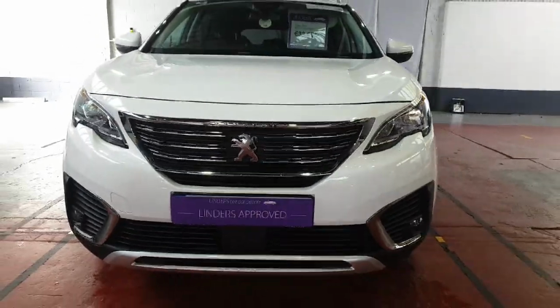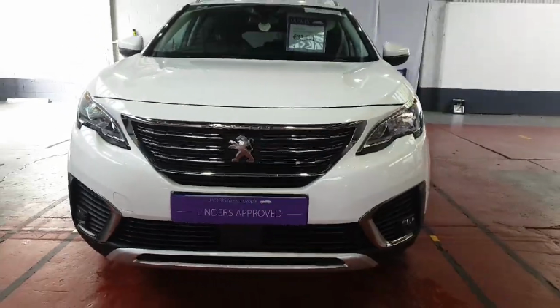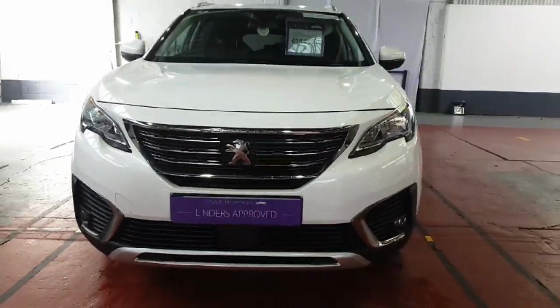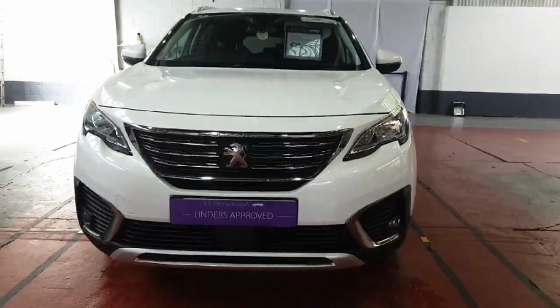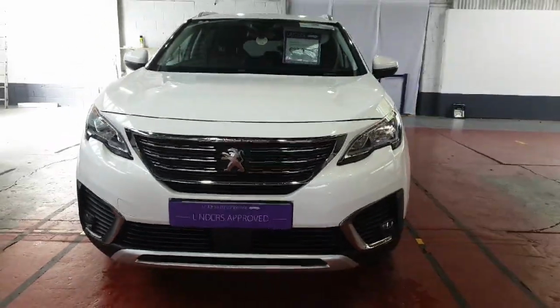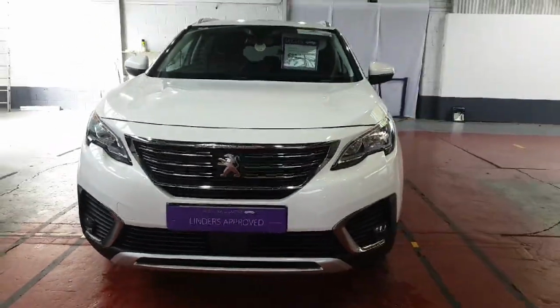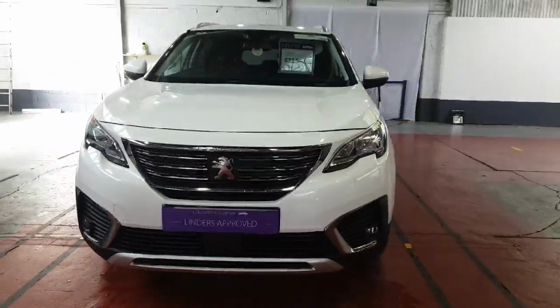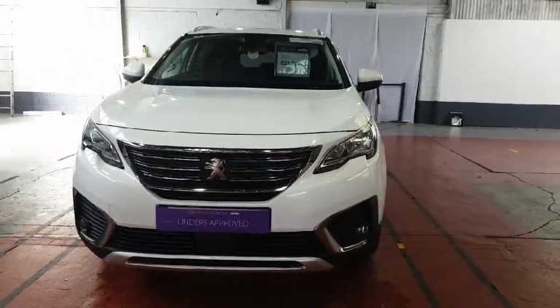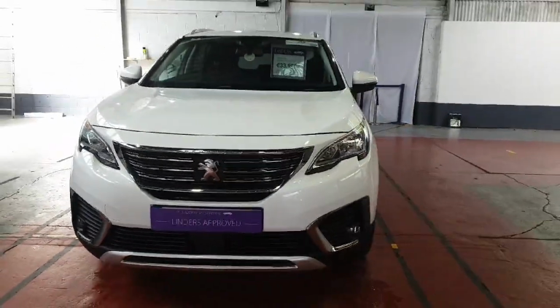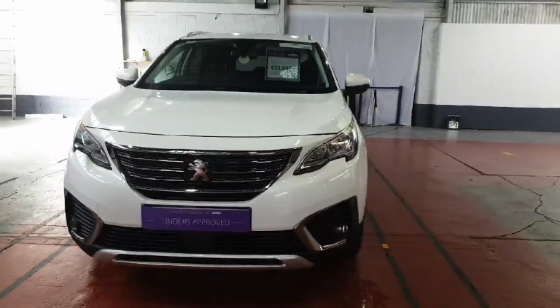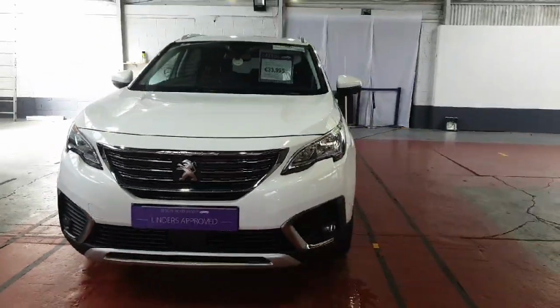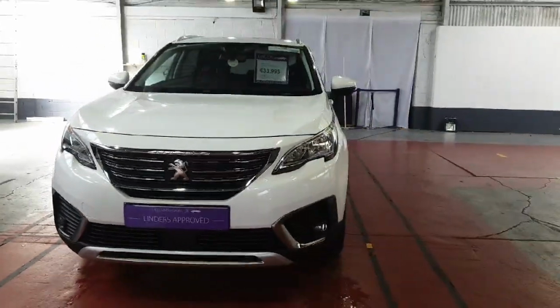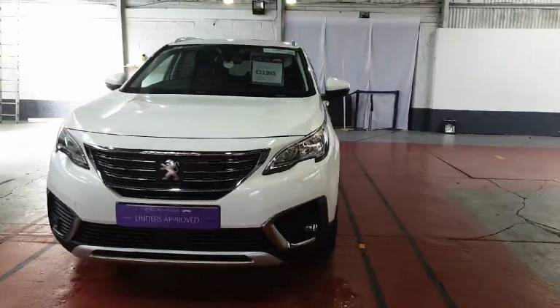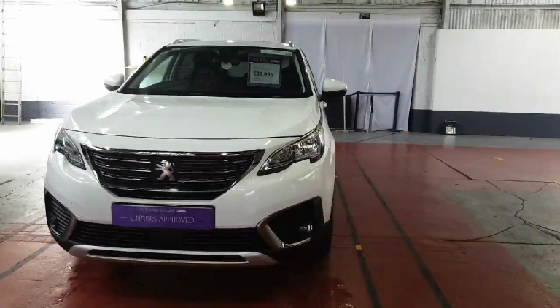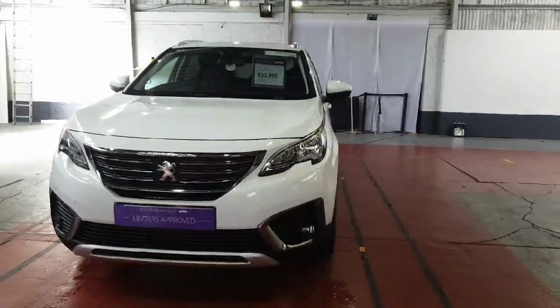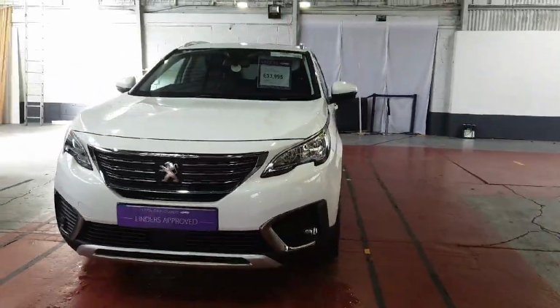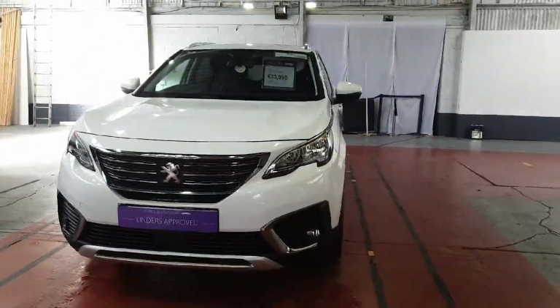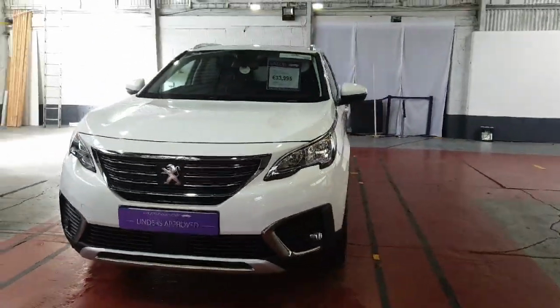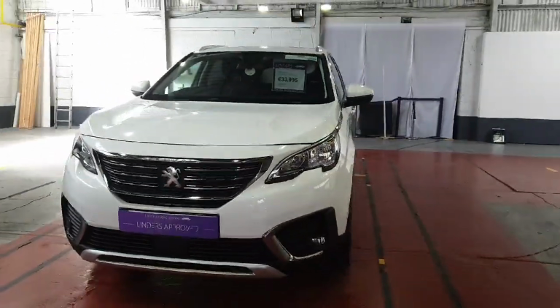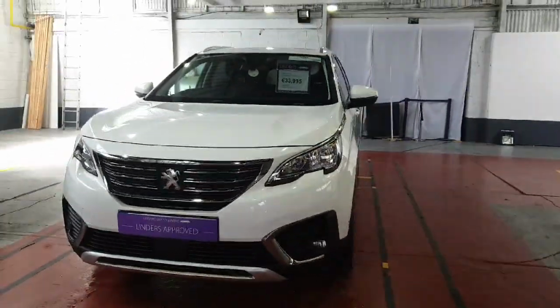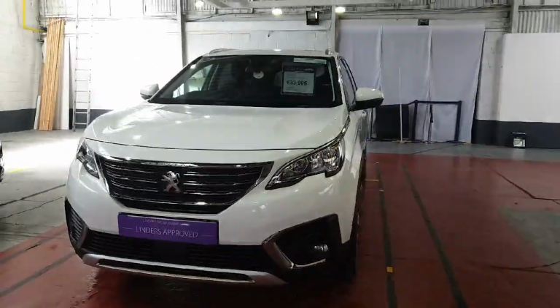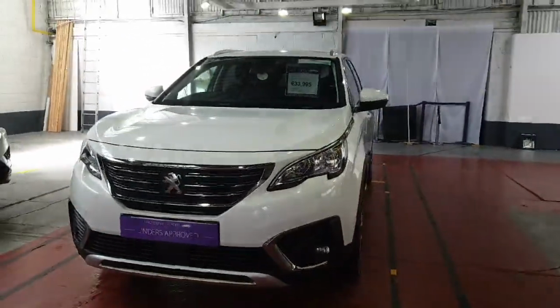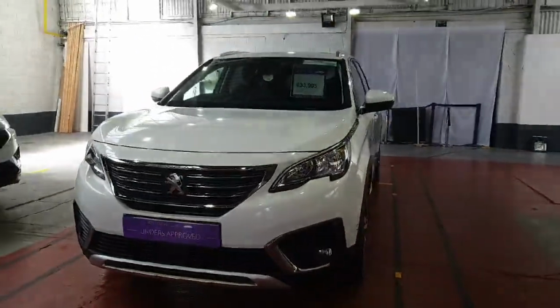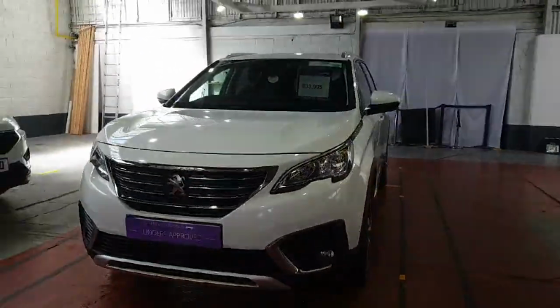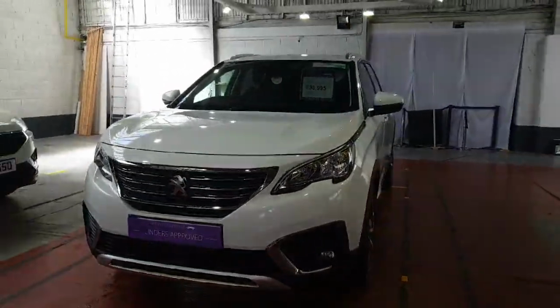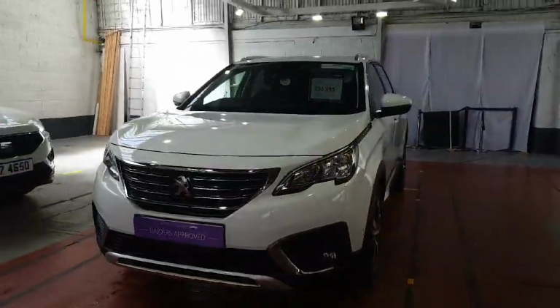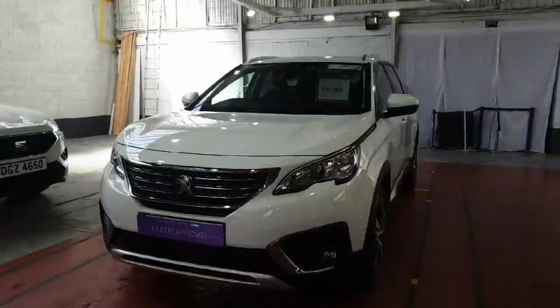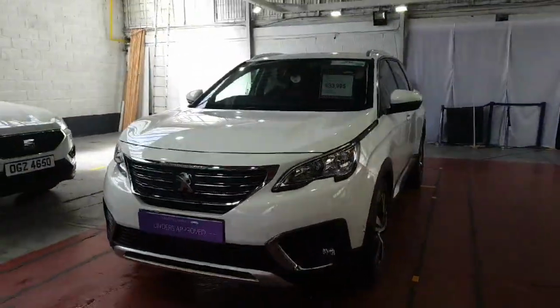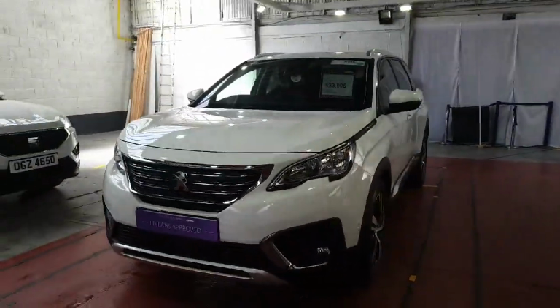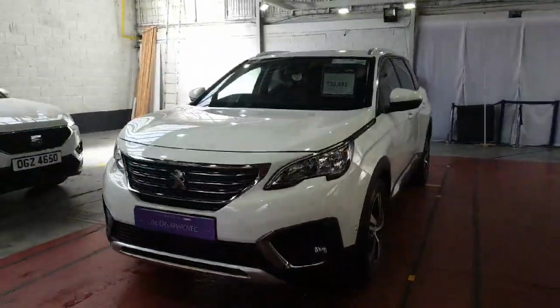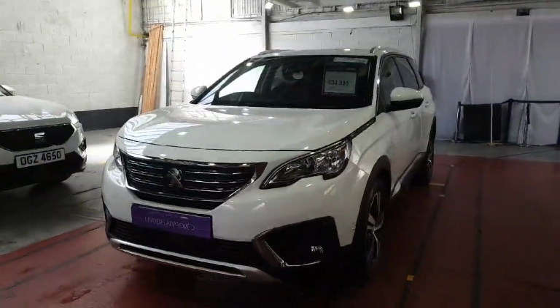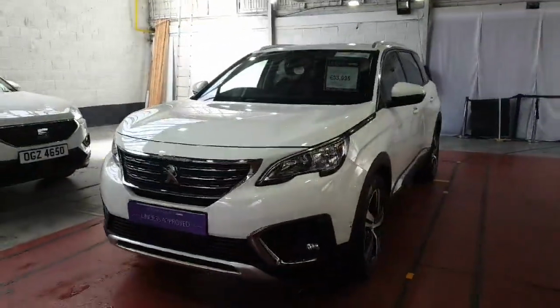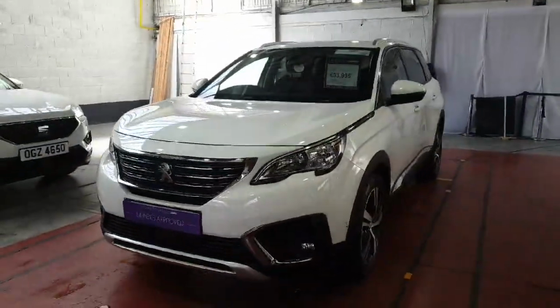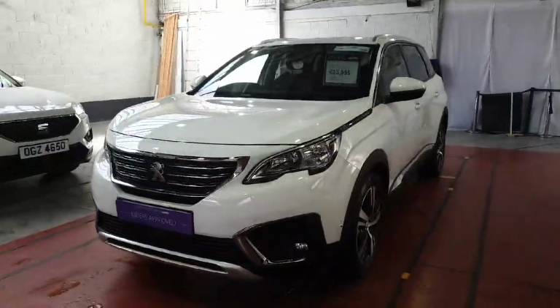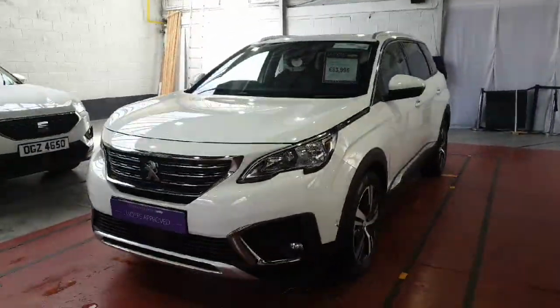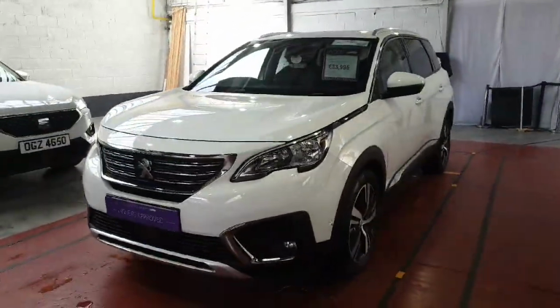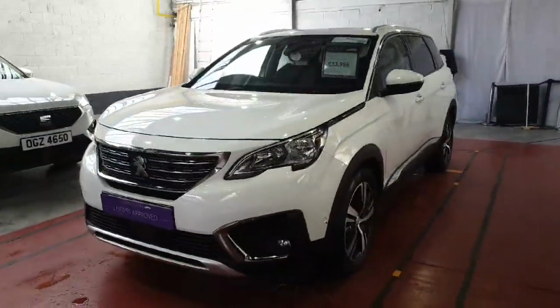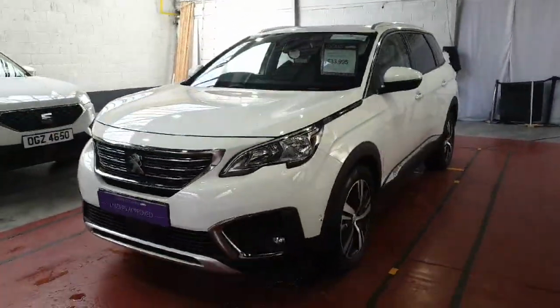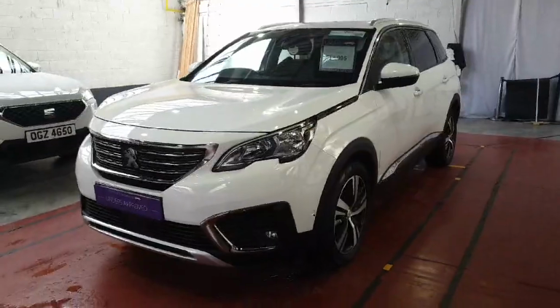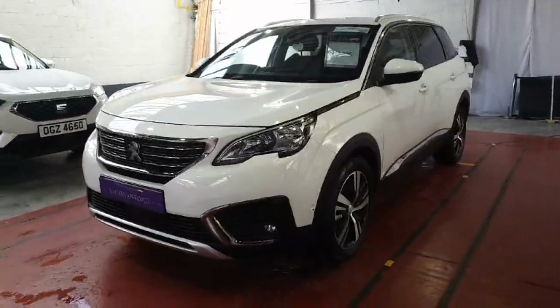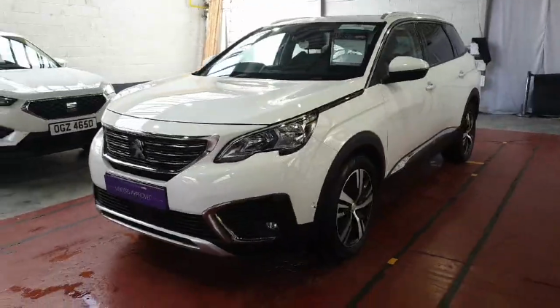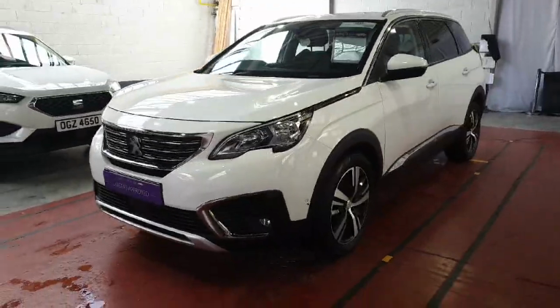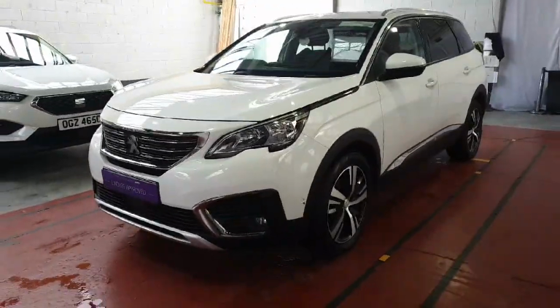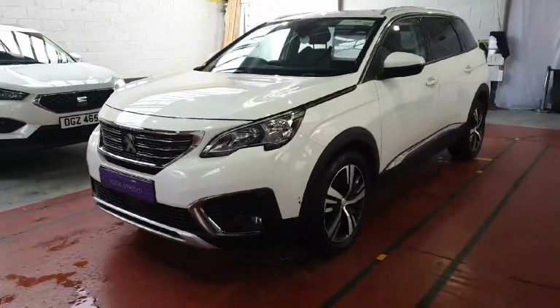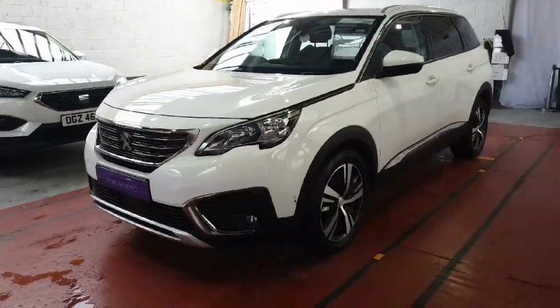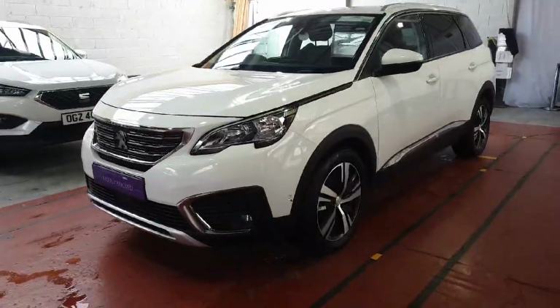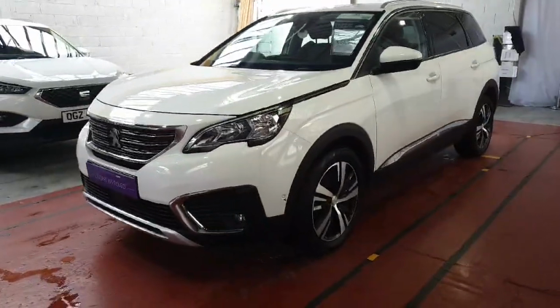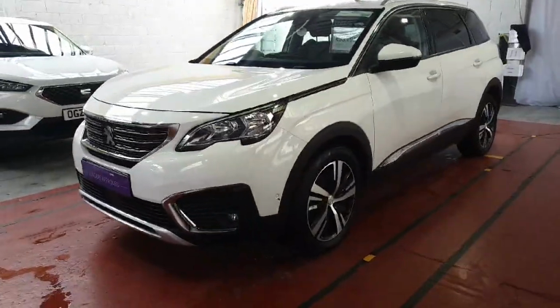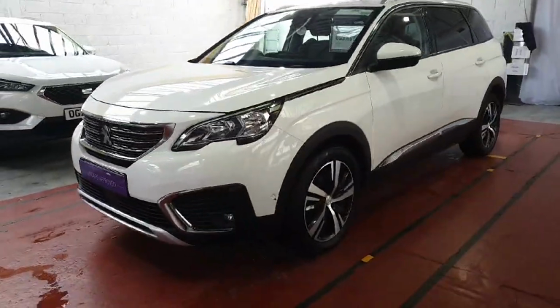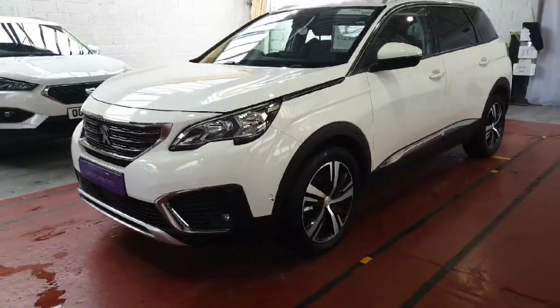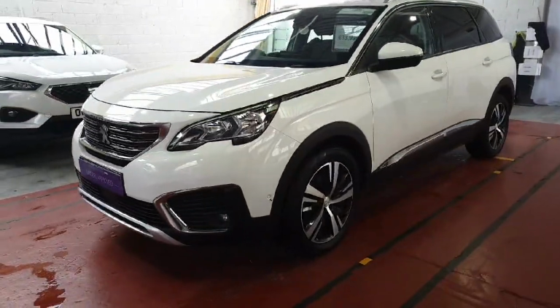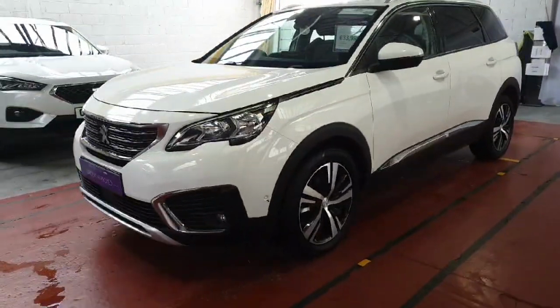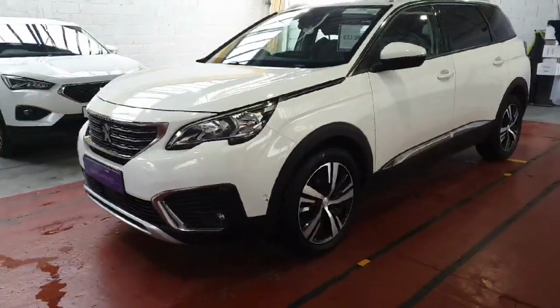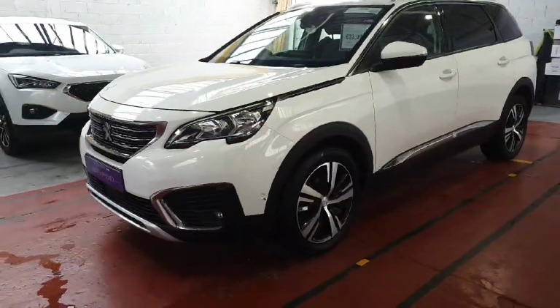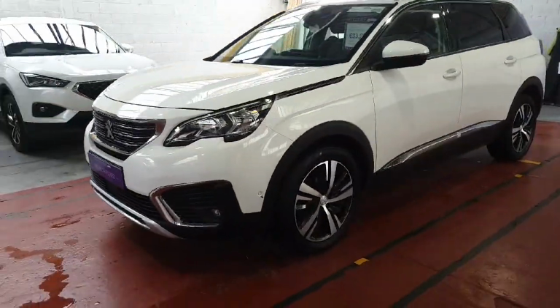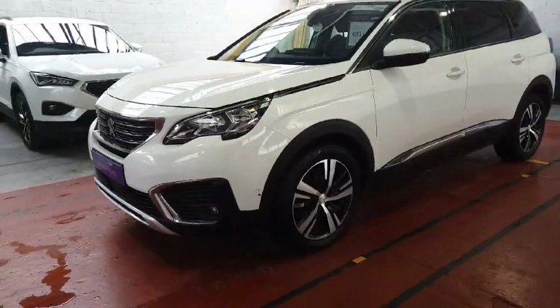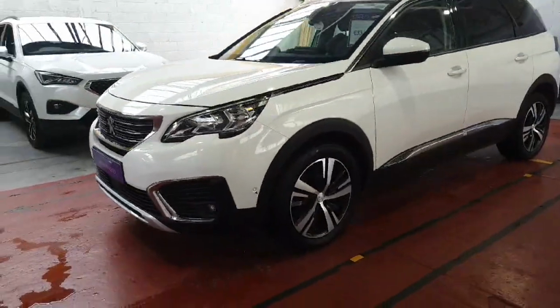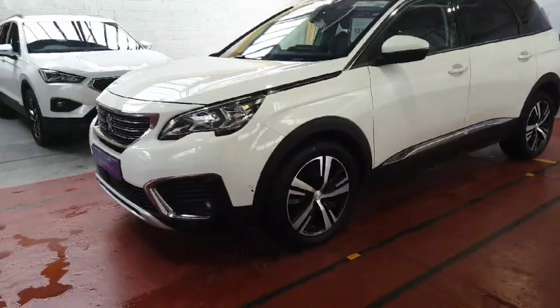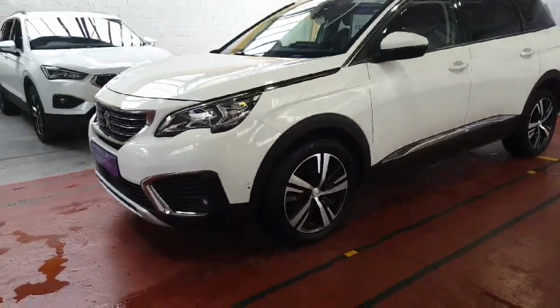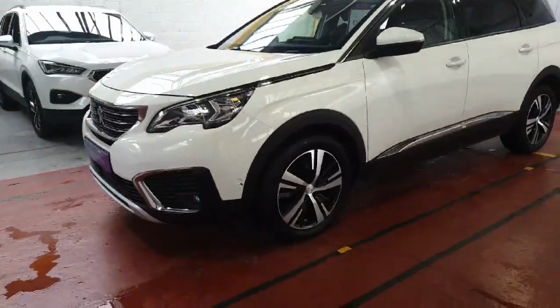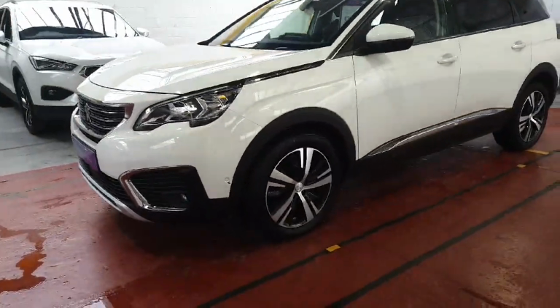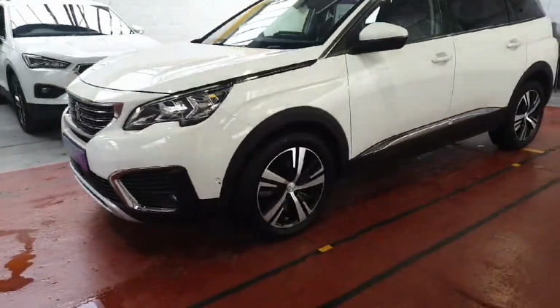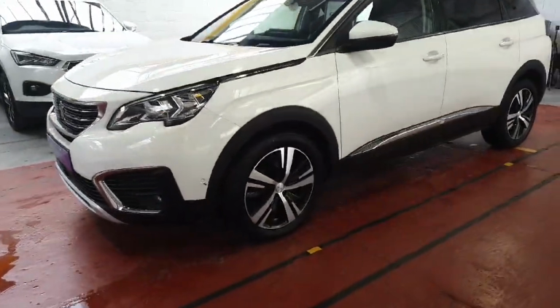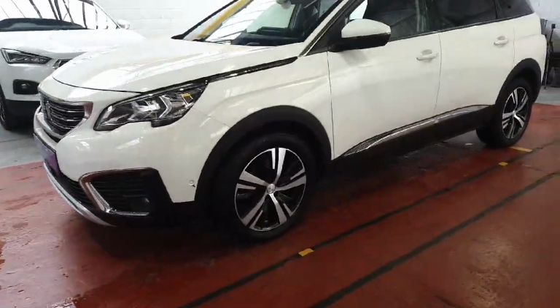Hello Ron, this is Gerard from Lindner's in Chapel Lizard. This lovely Peugeot 5008 came into us here a couple of days ago.